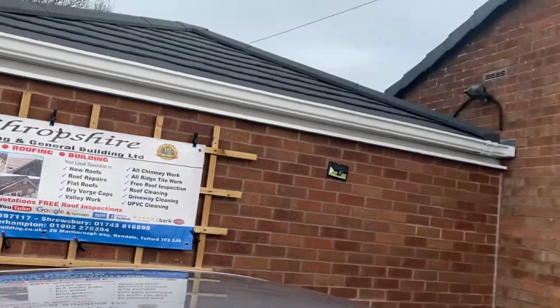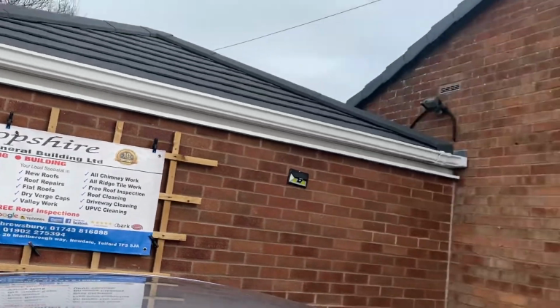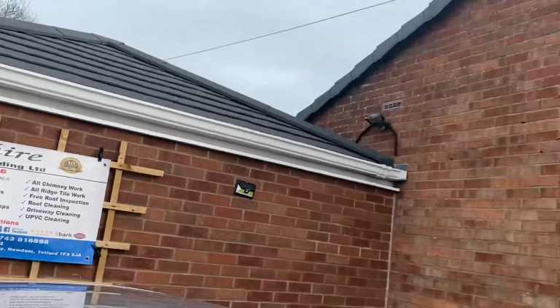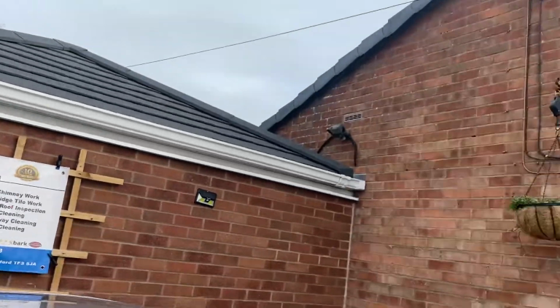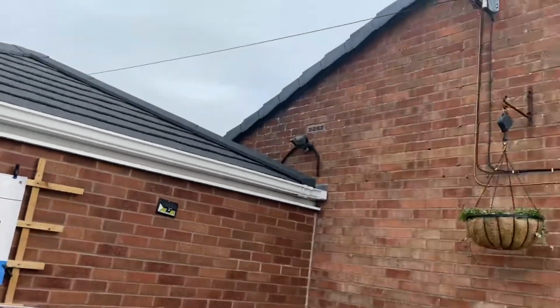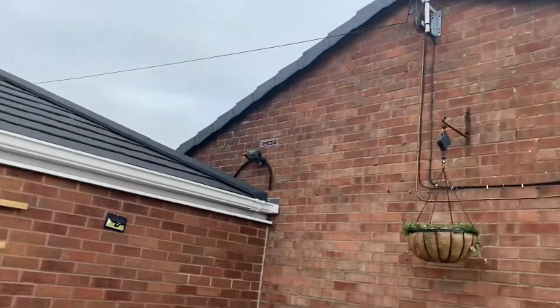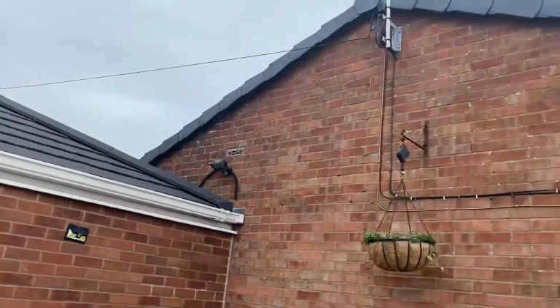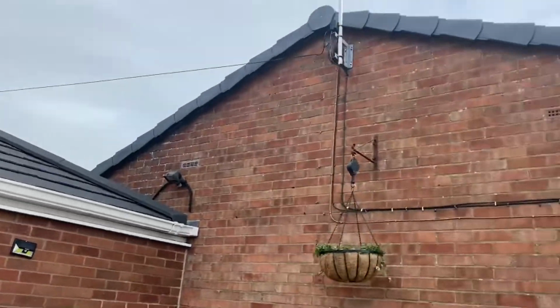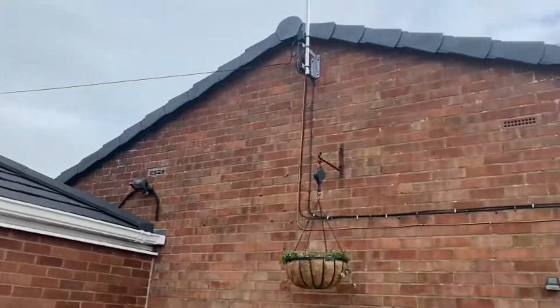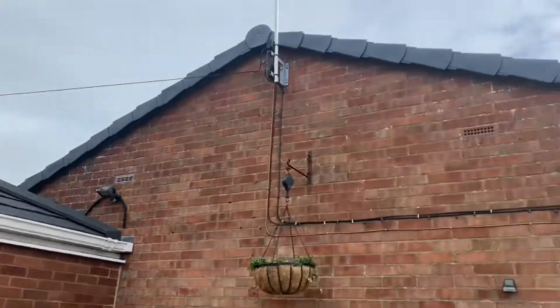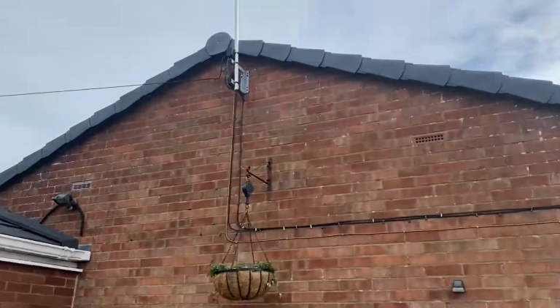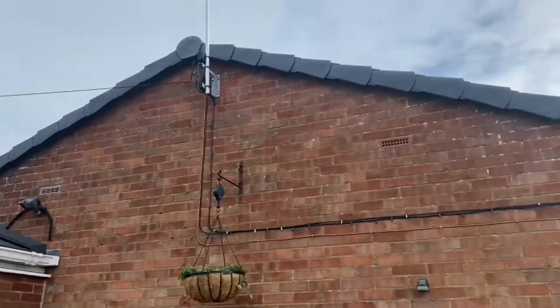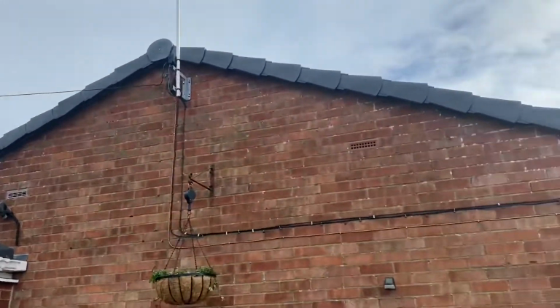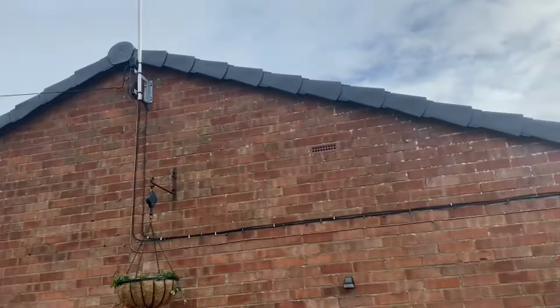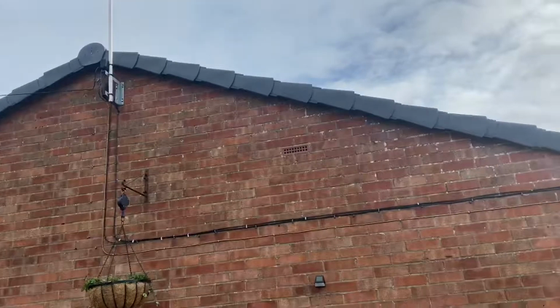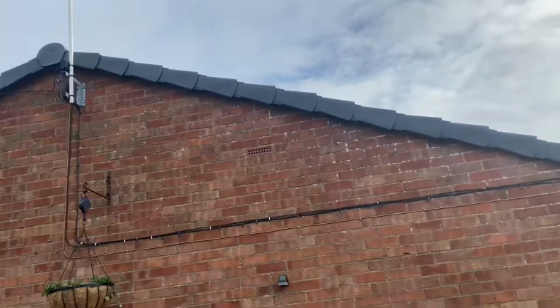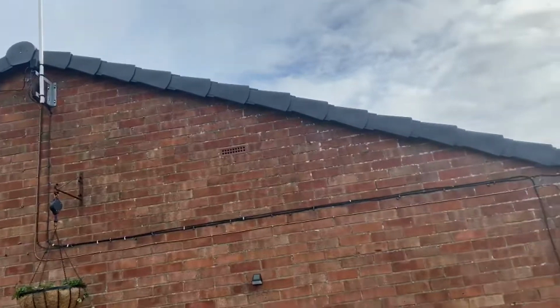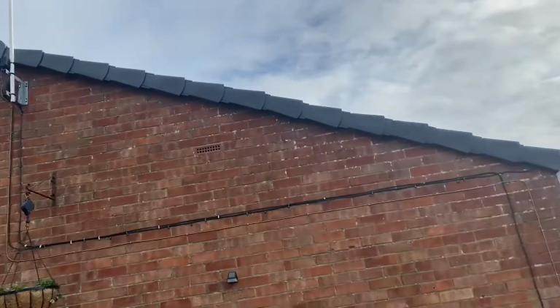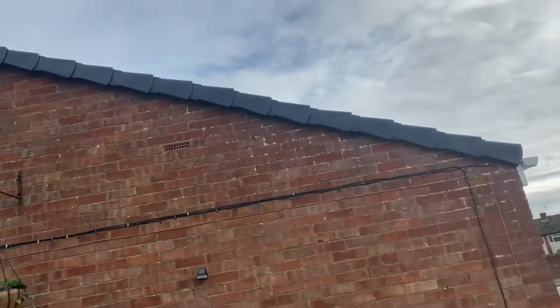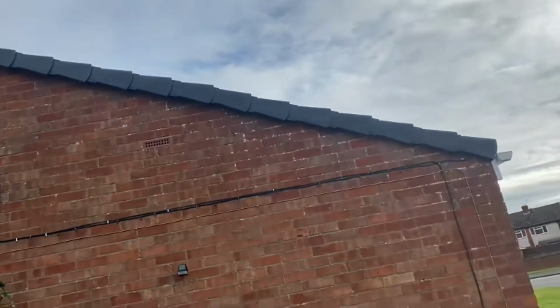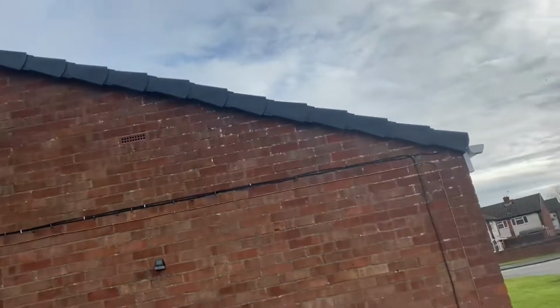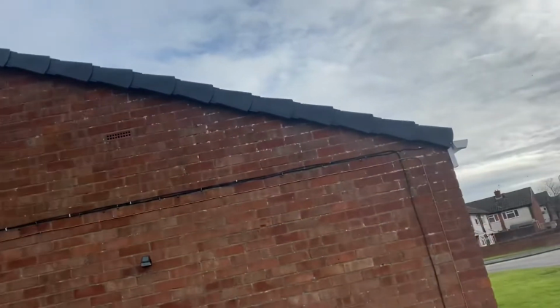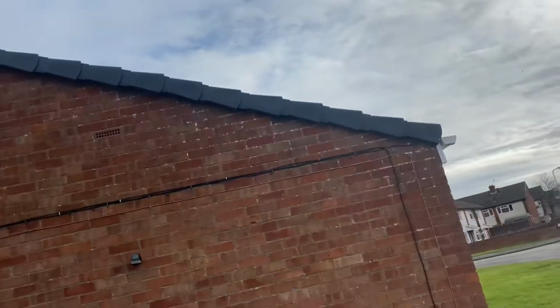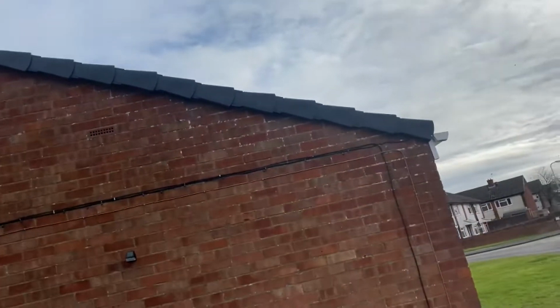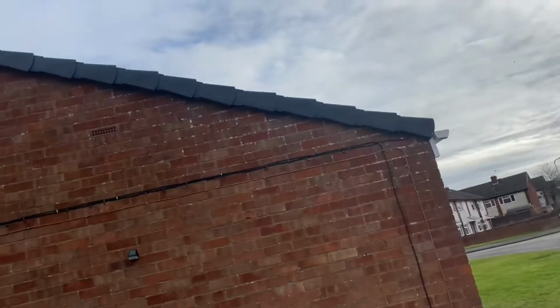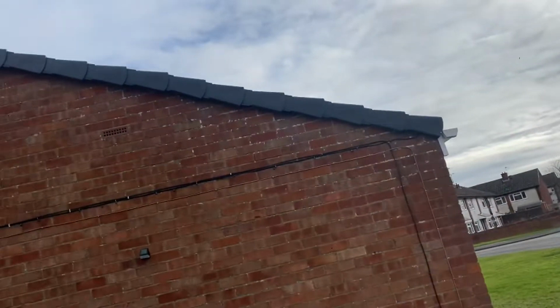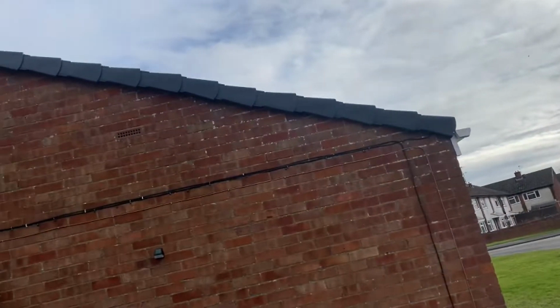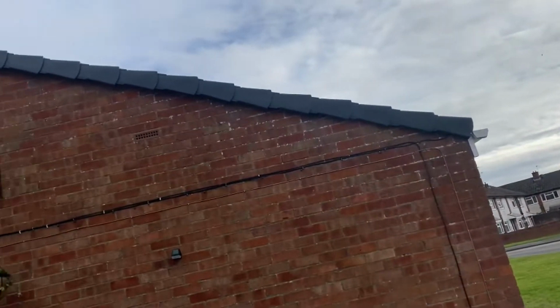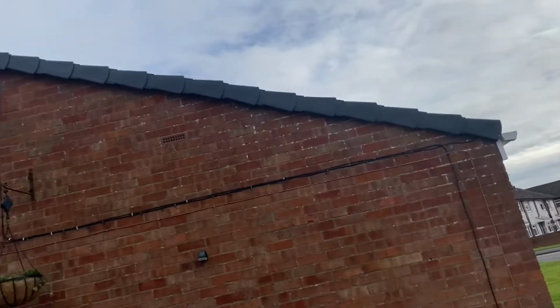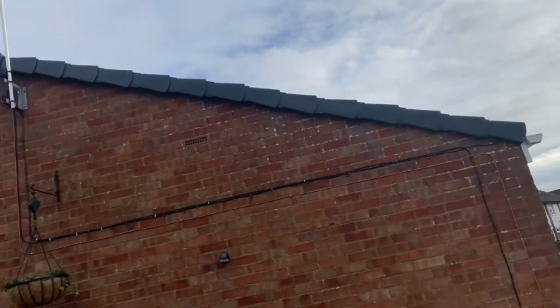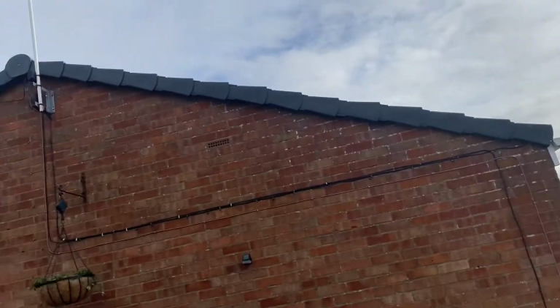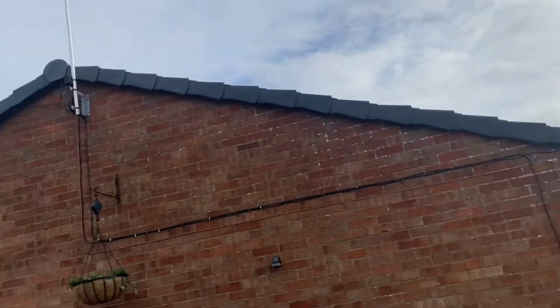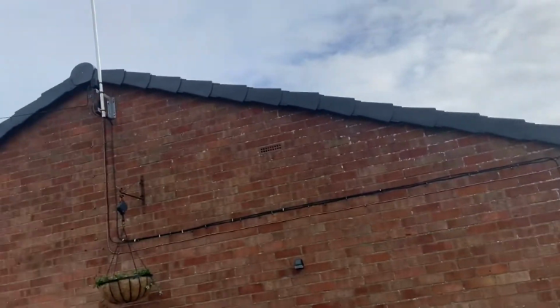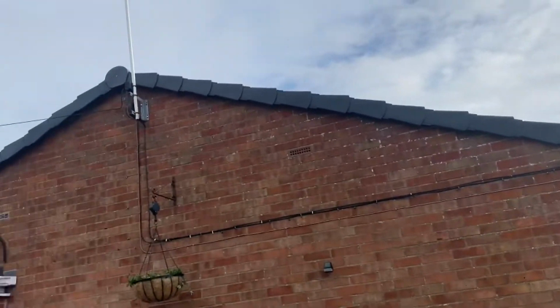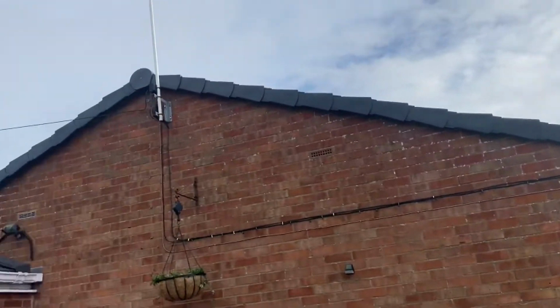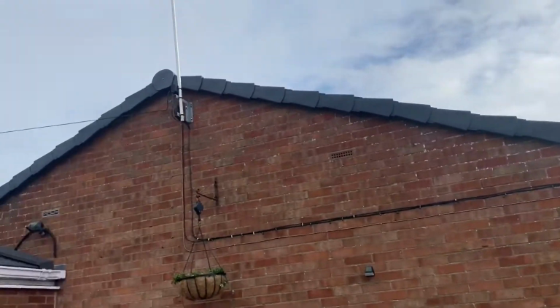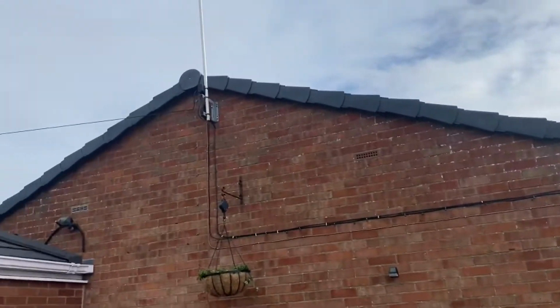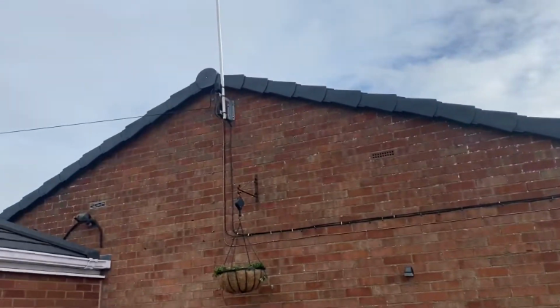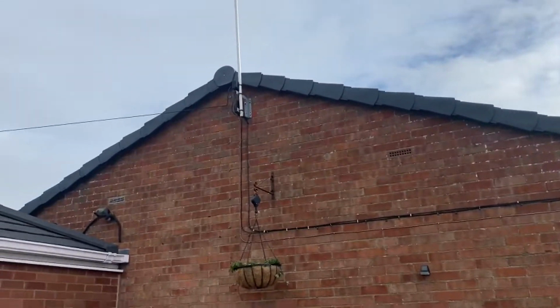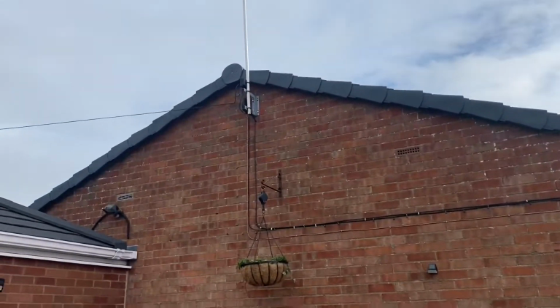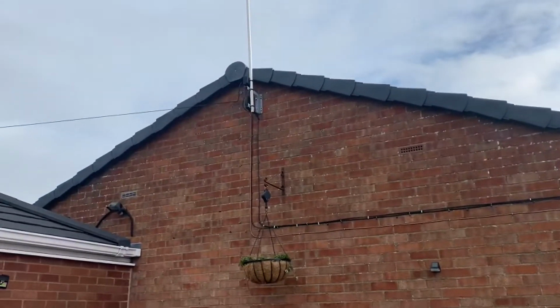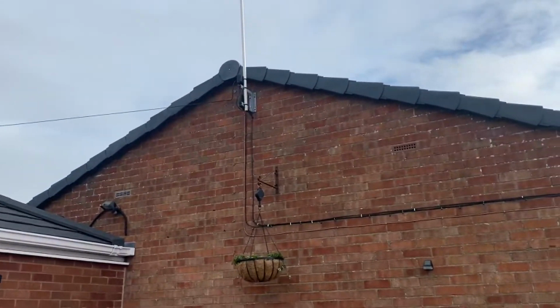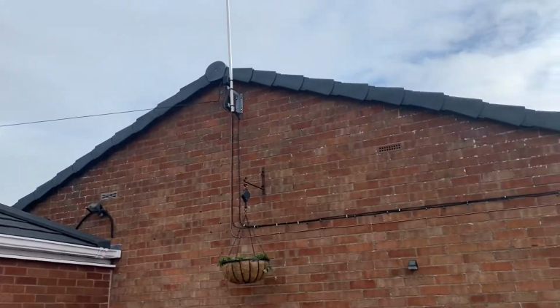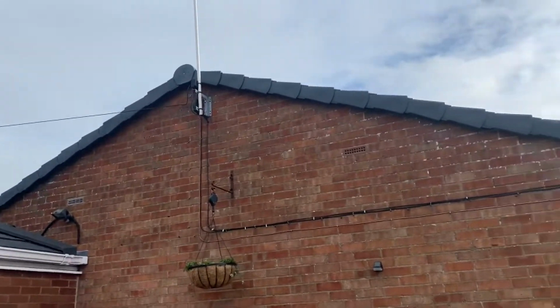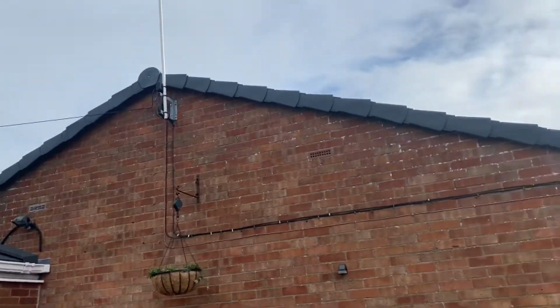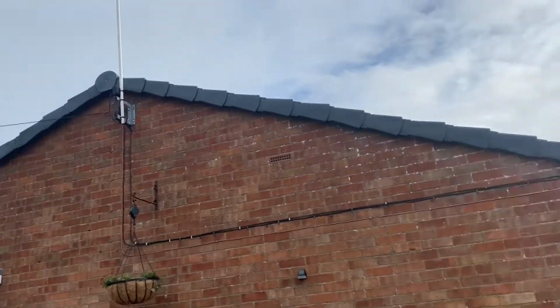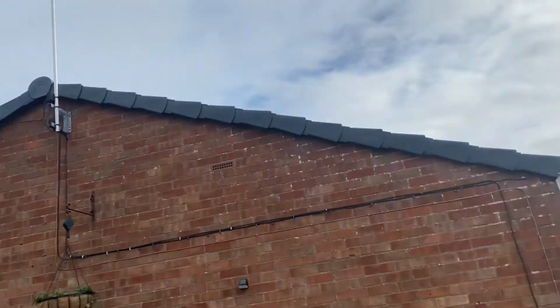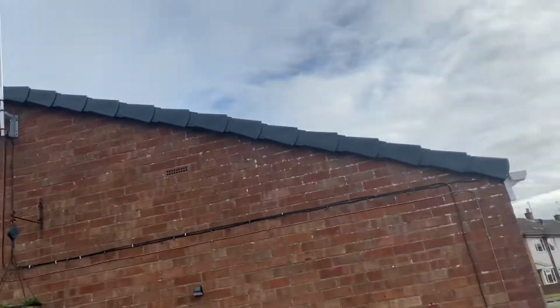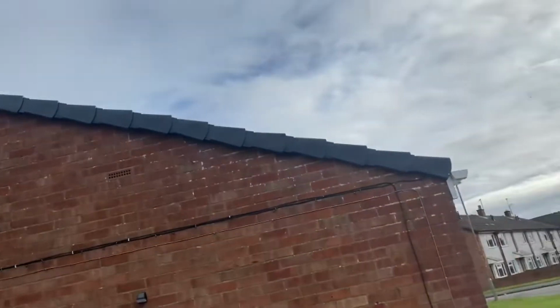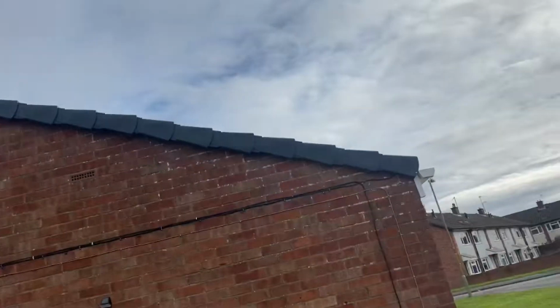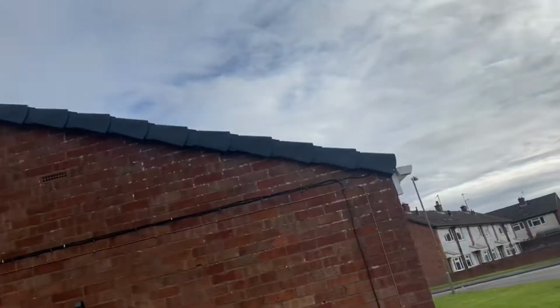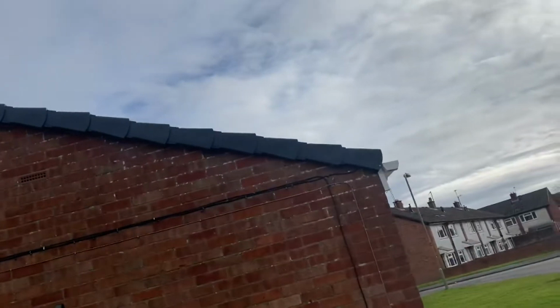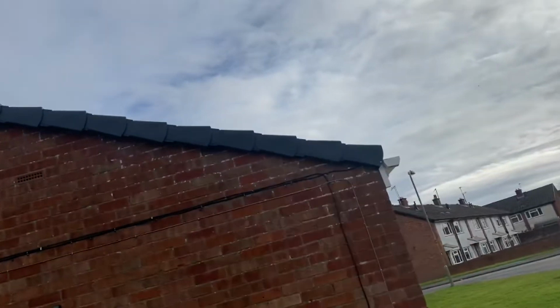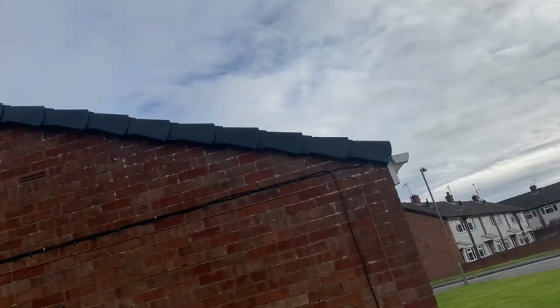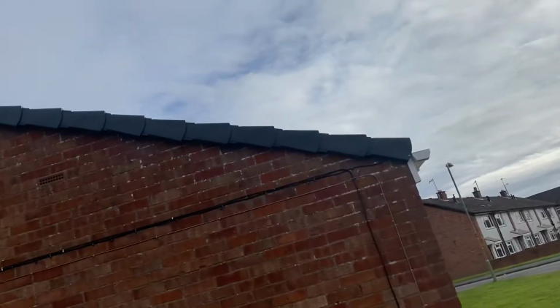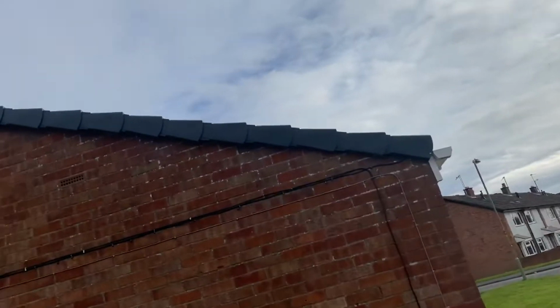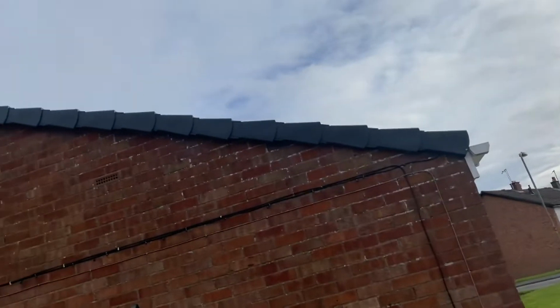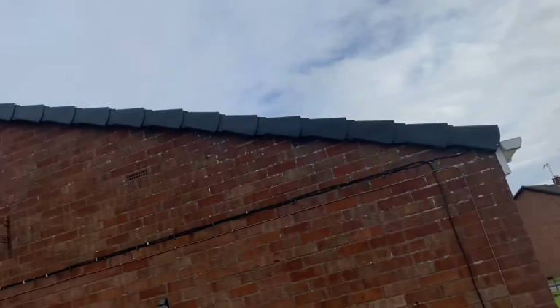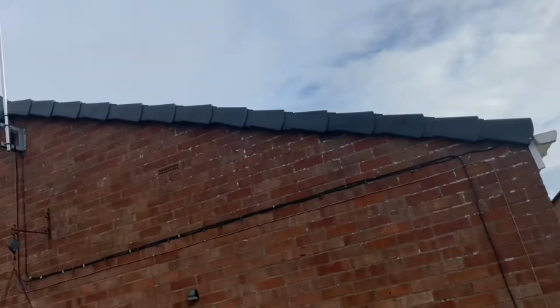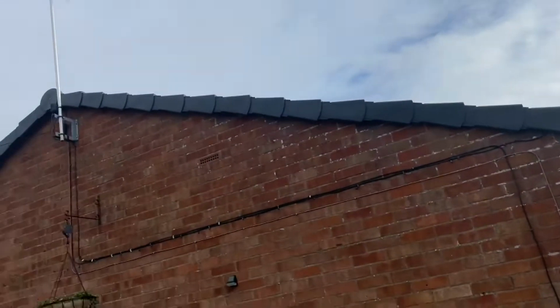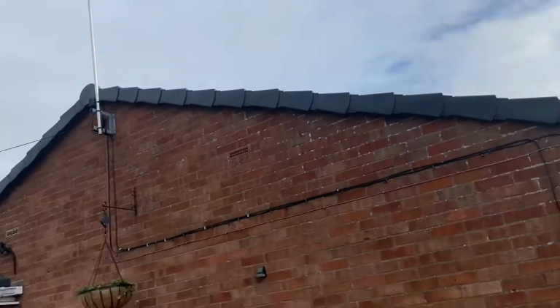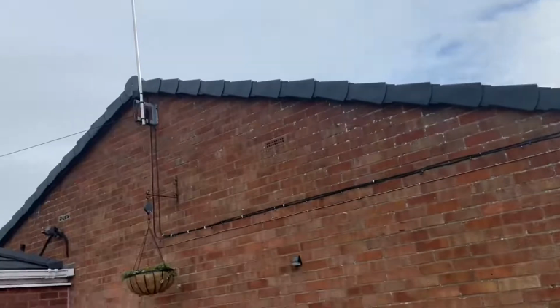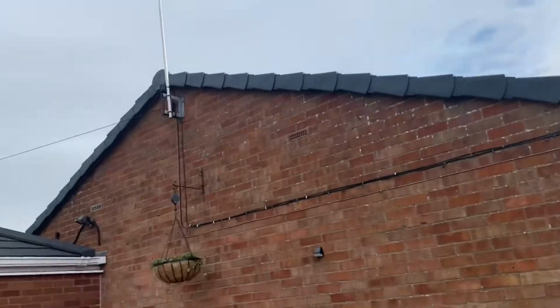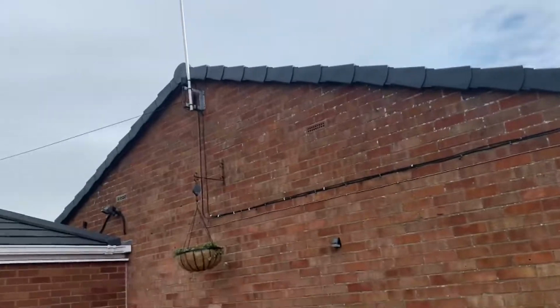On this property we've fitted a new grey dry verge system and an Eko storm system to the end.